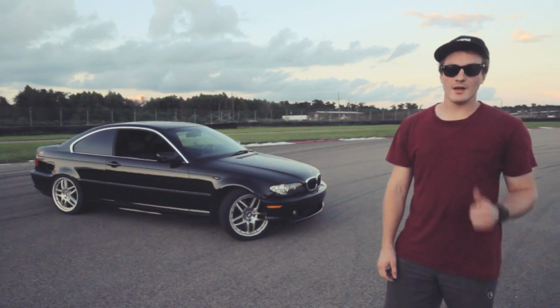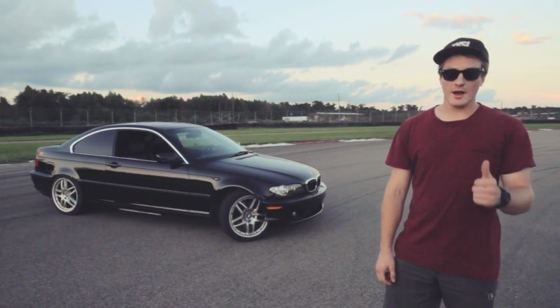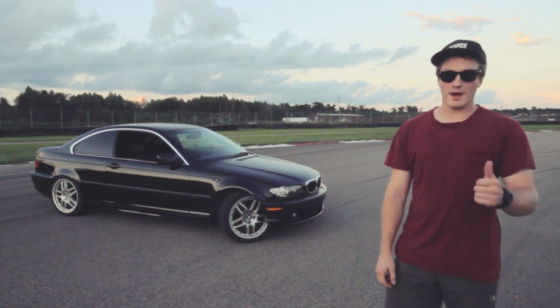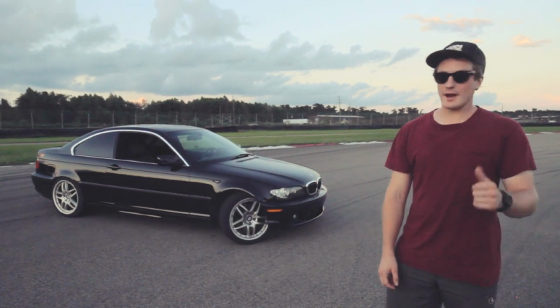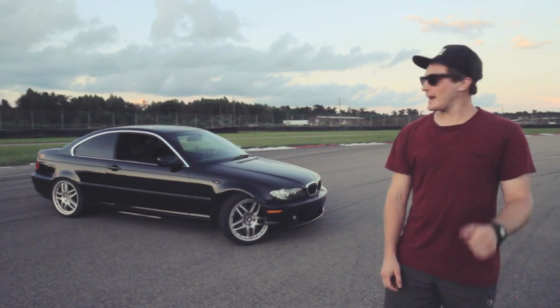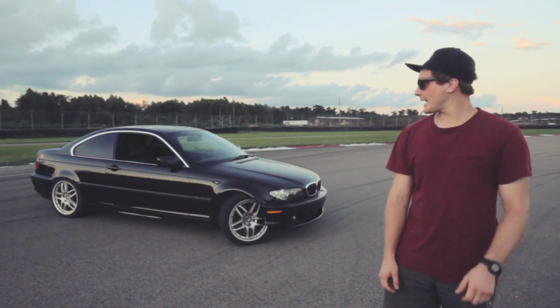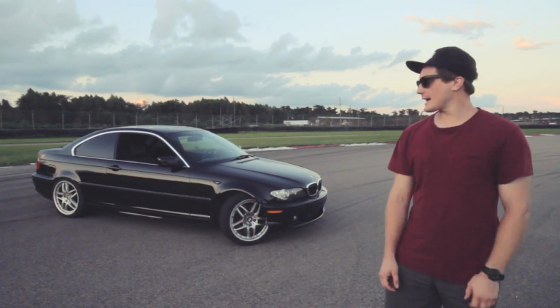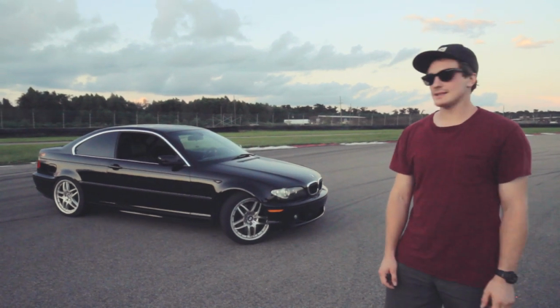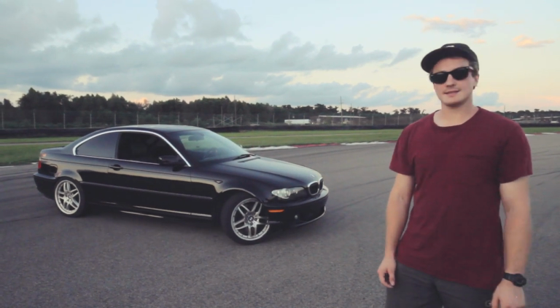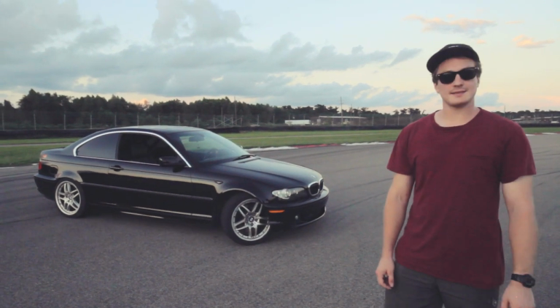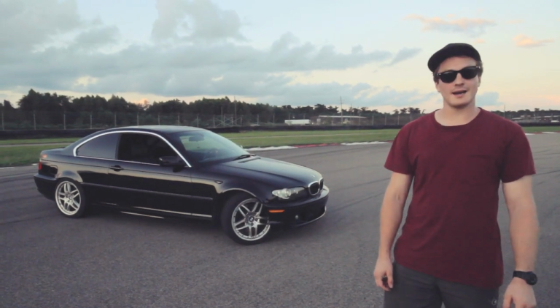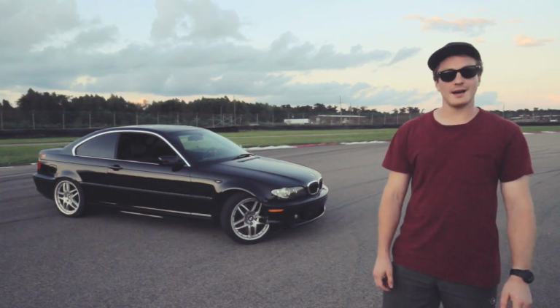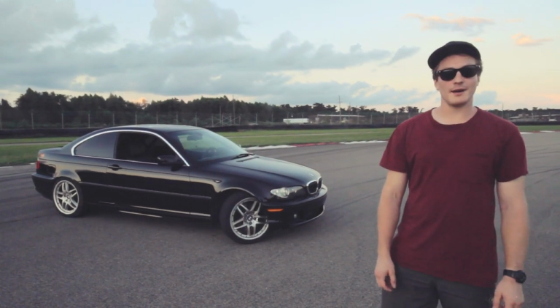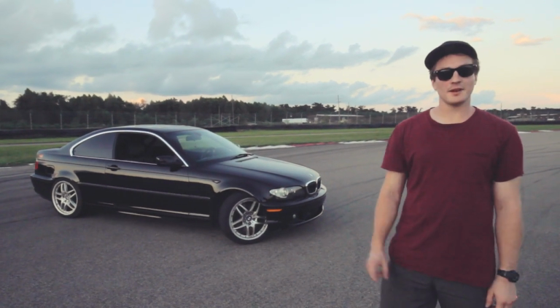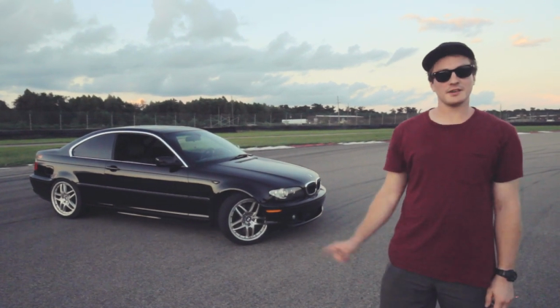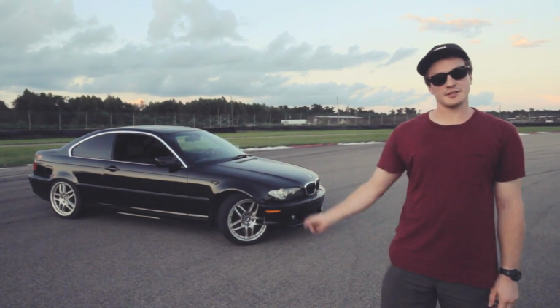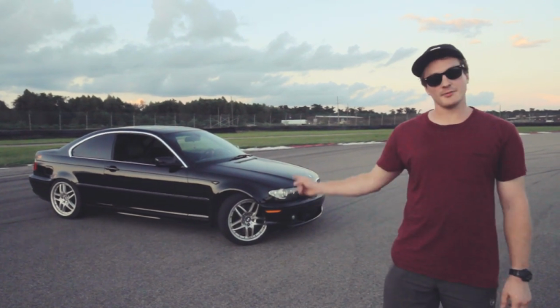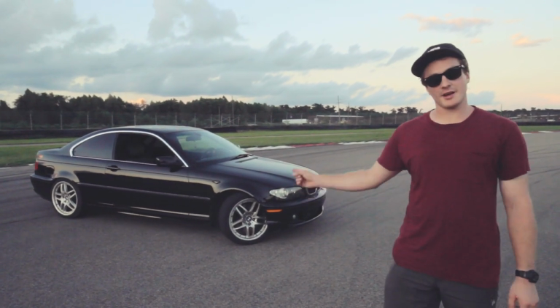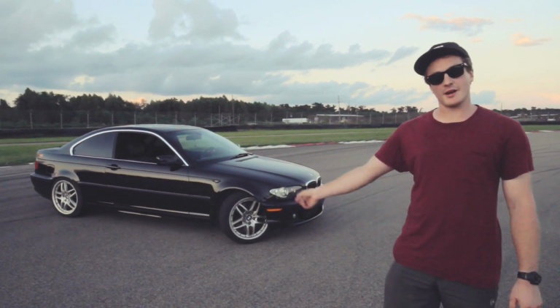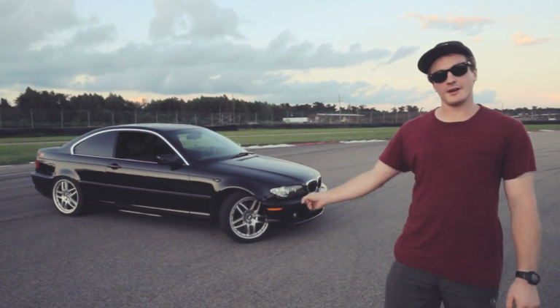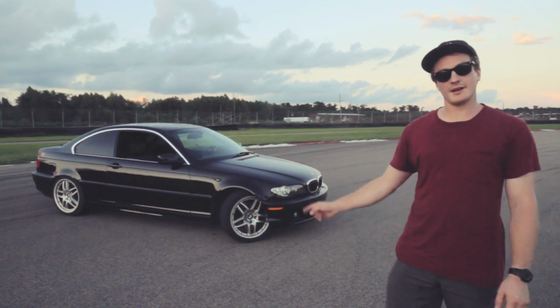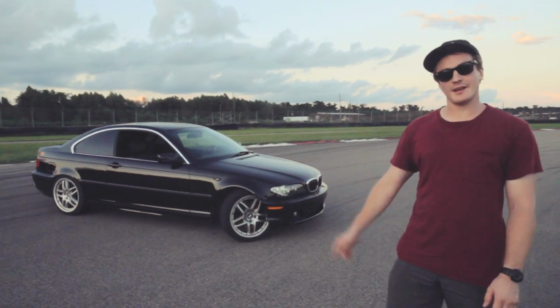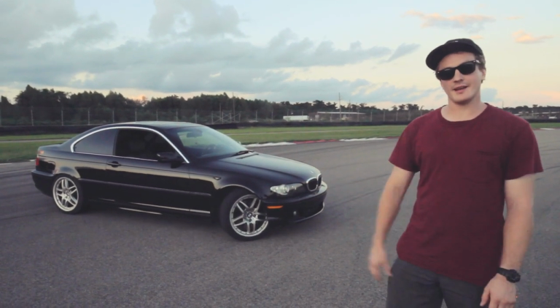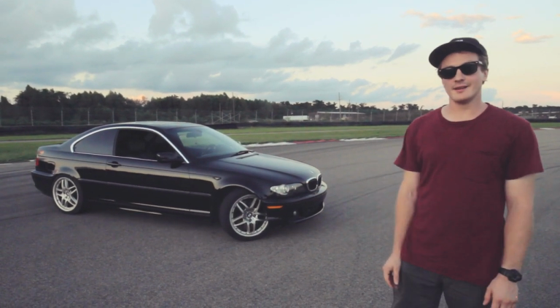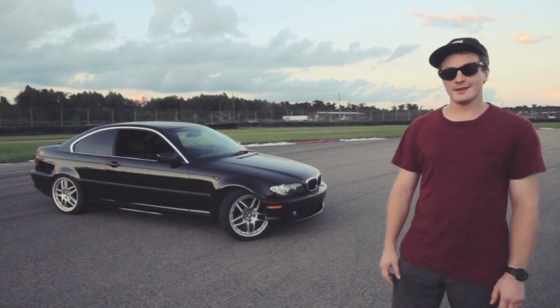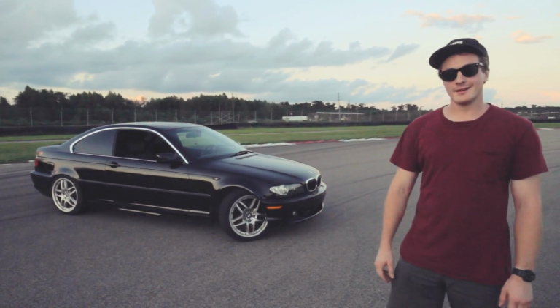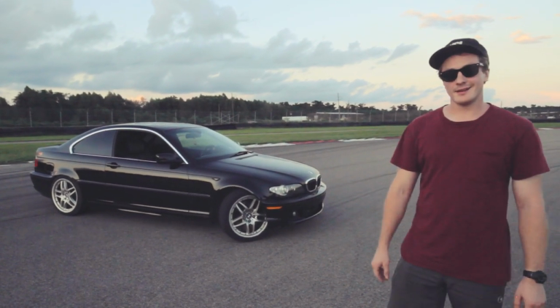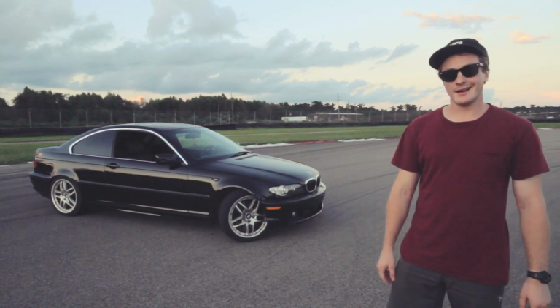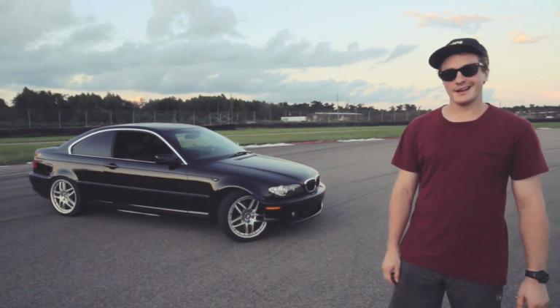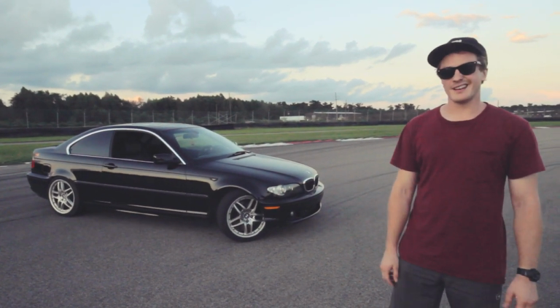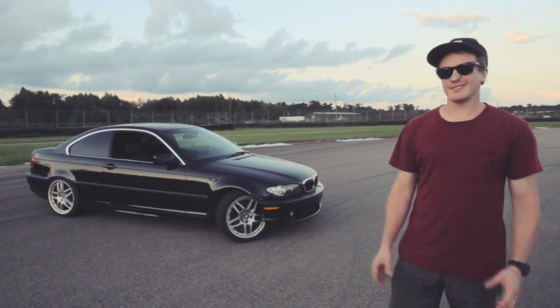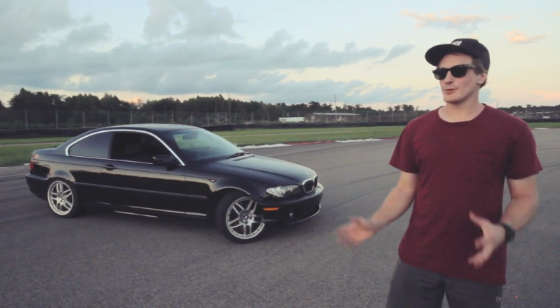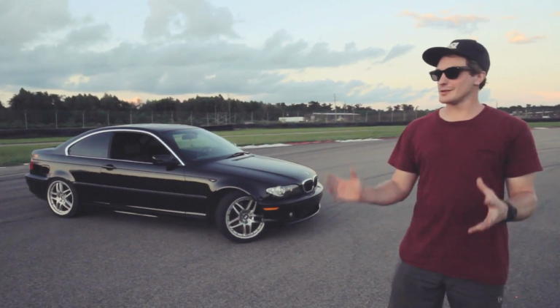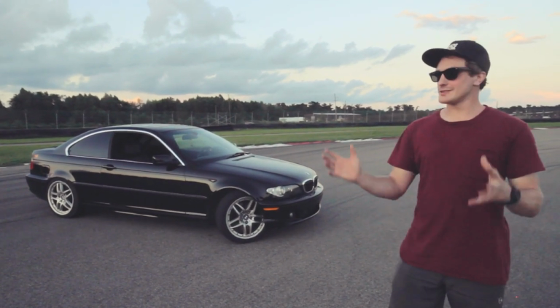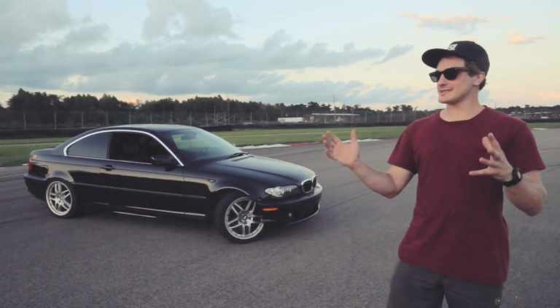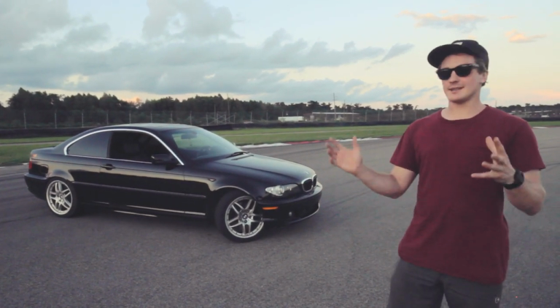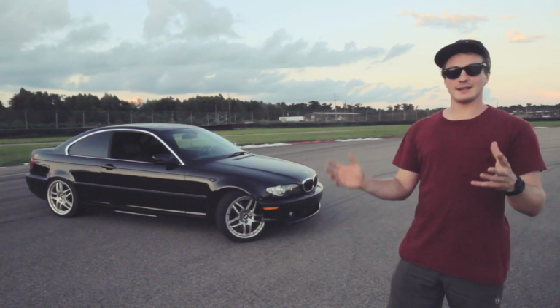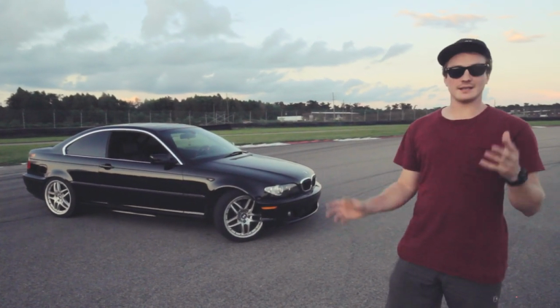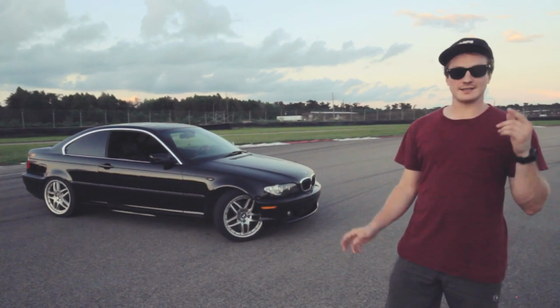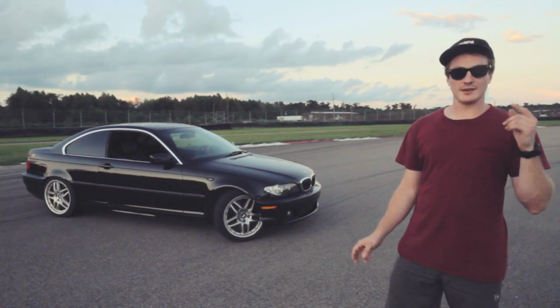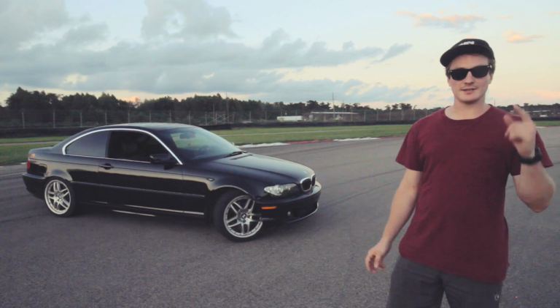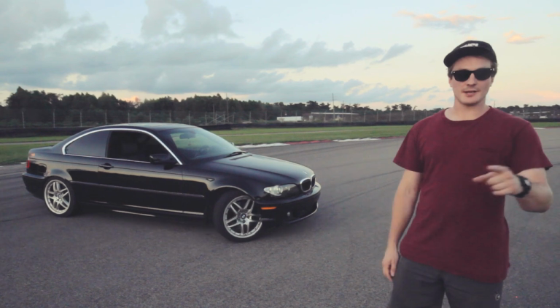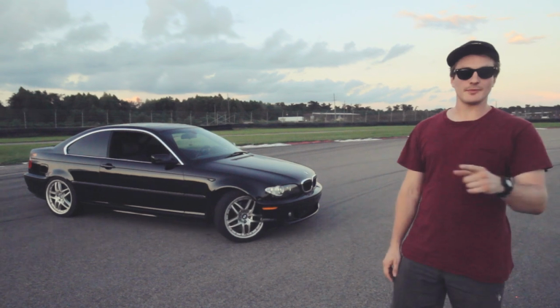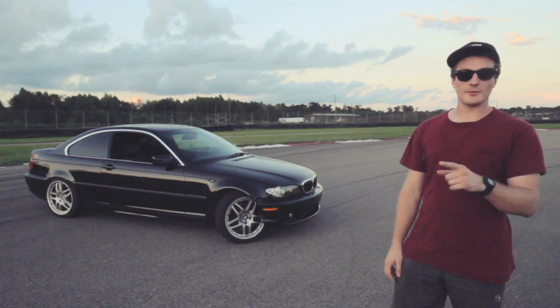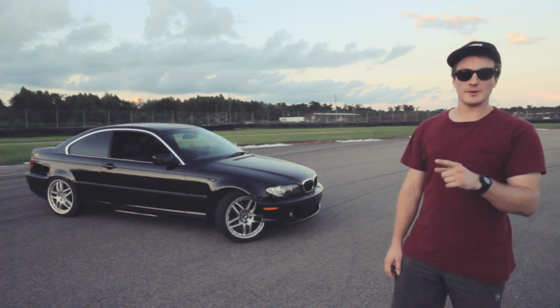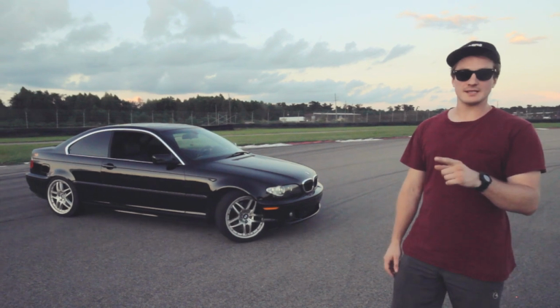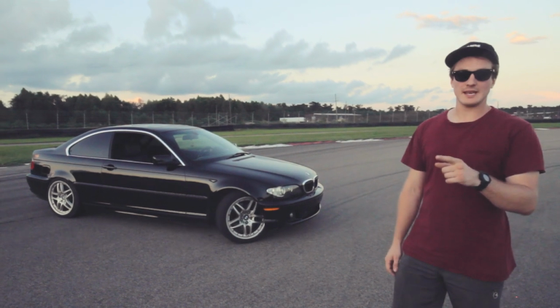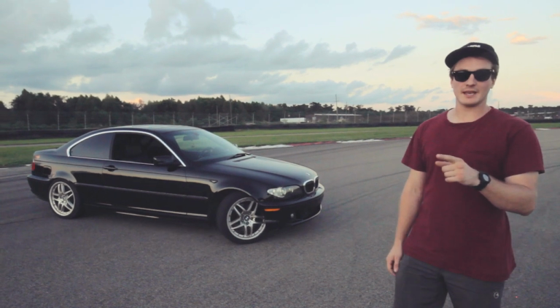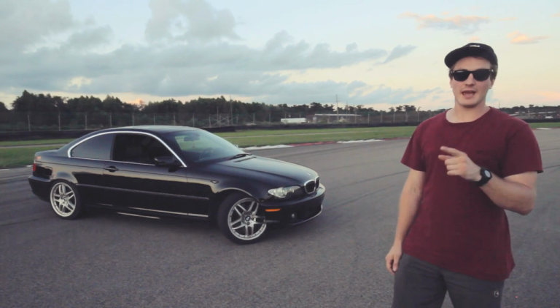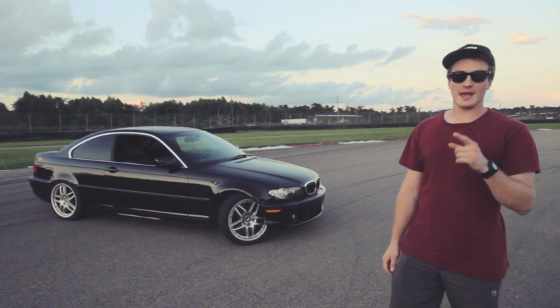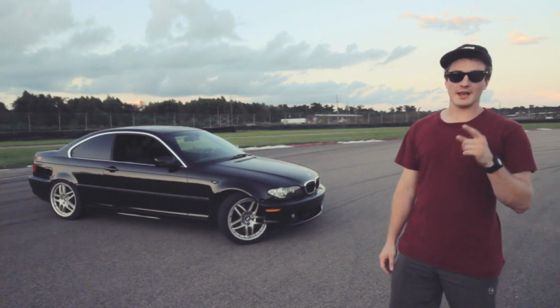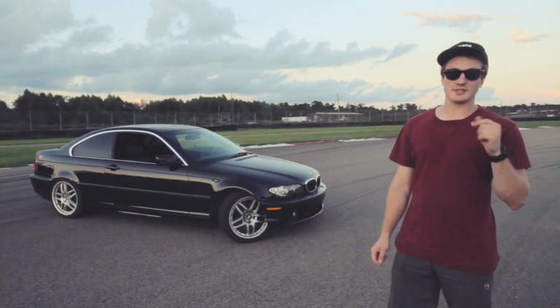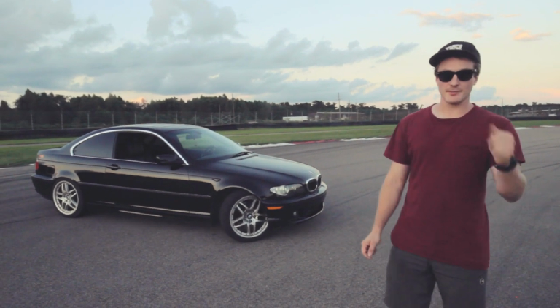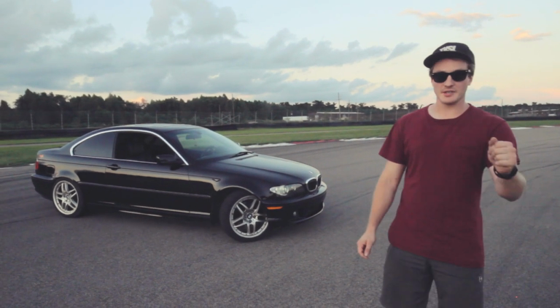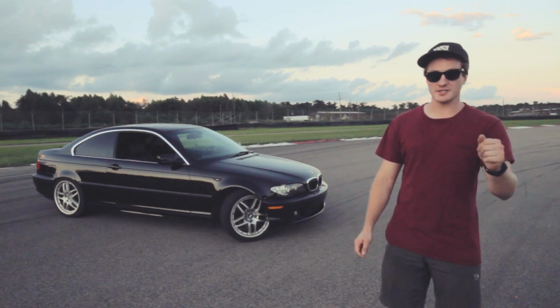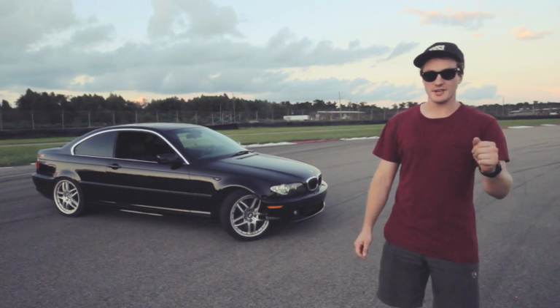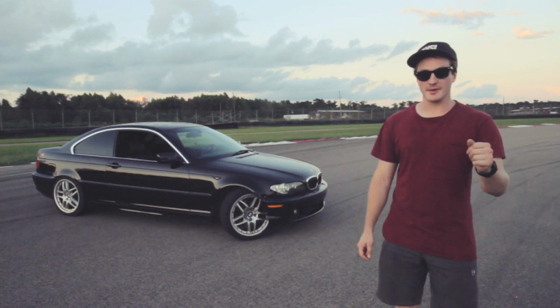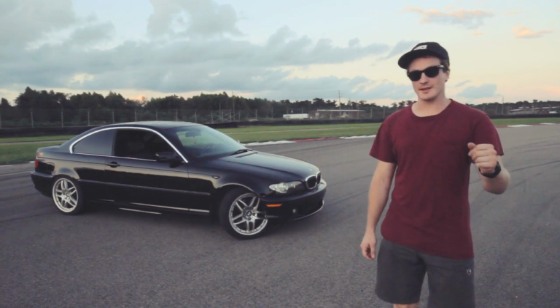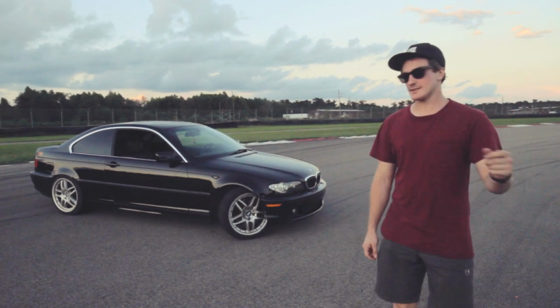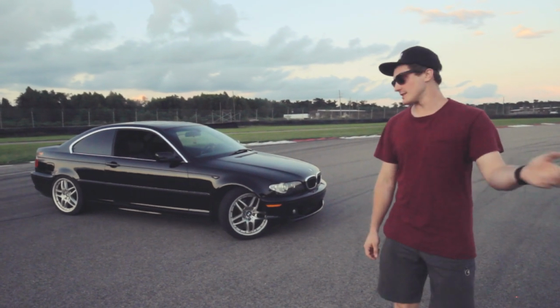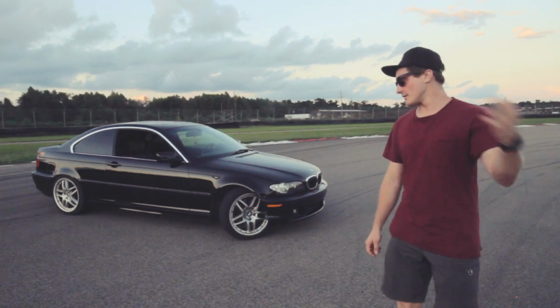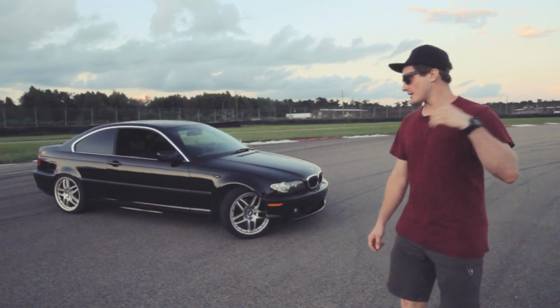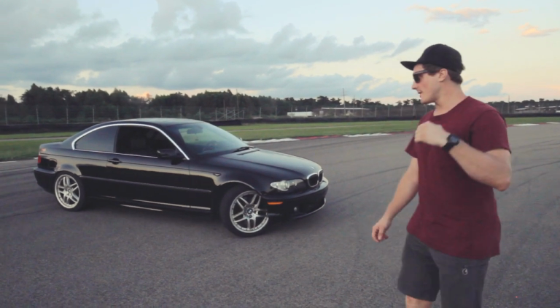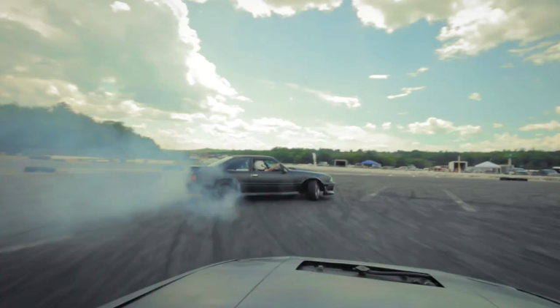Hey guys, I'm gonna show you my car today. We're losing sunlight so it's gonna be one take and just a bunch of jump cuts, so come on!